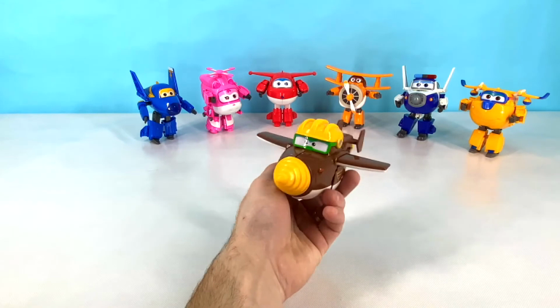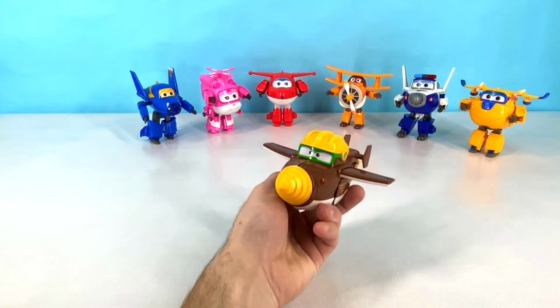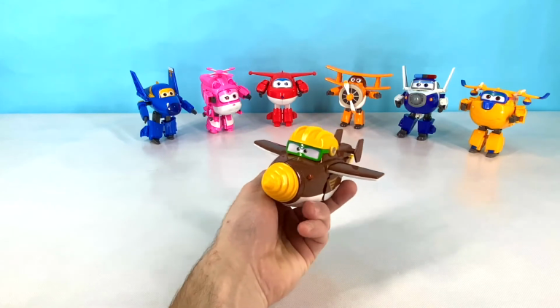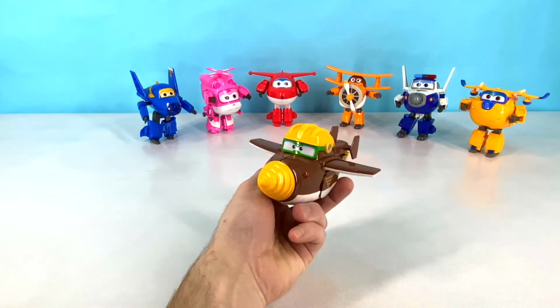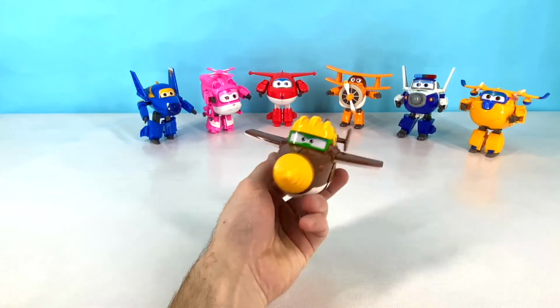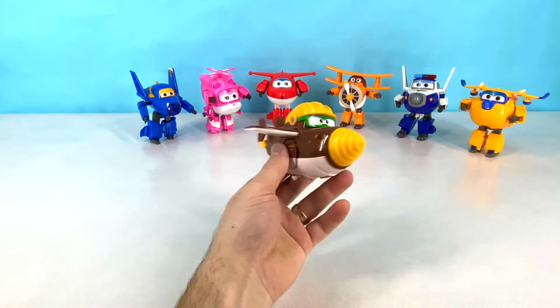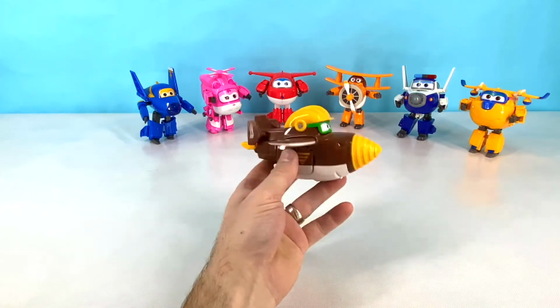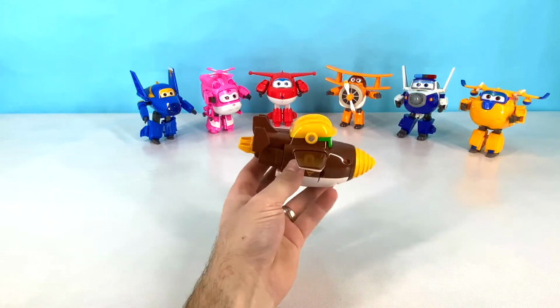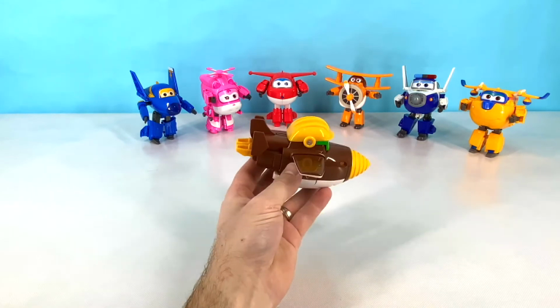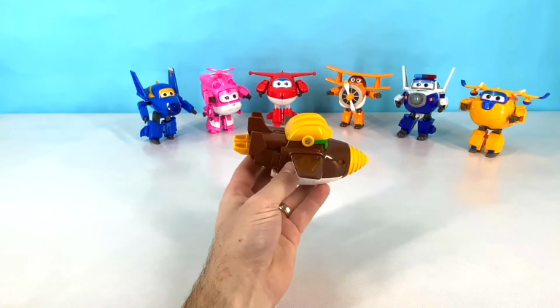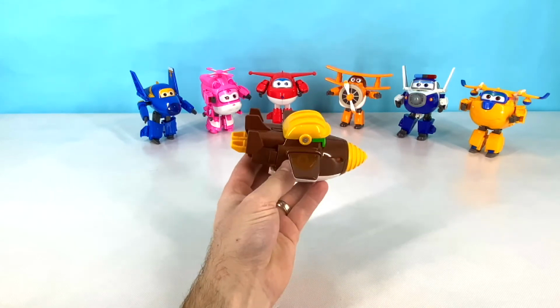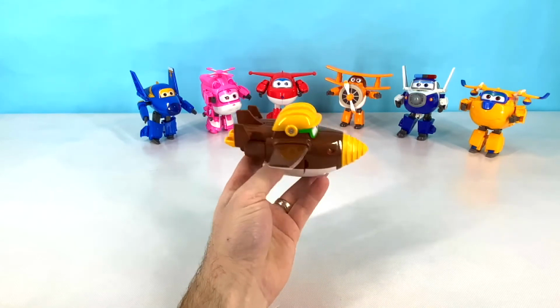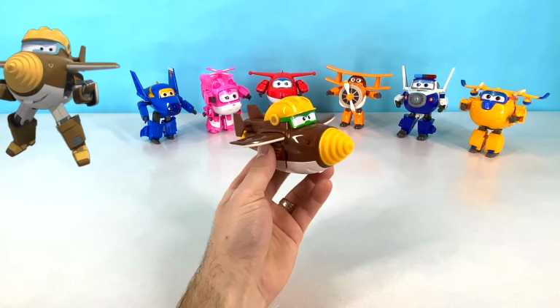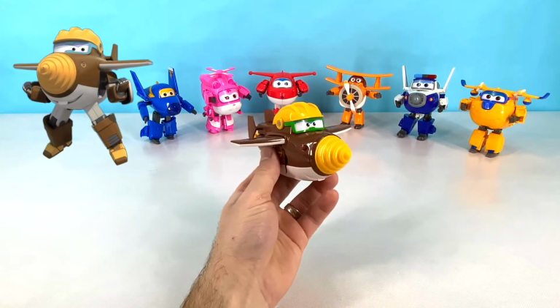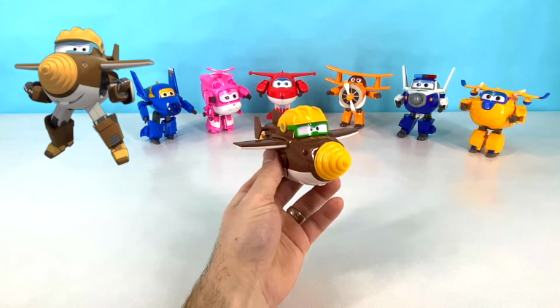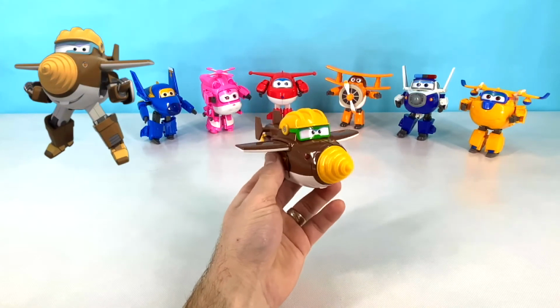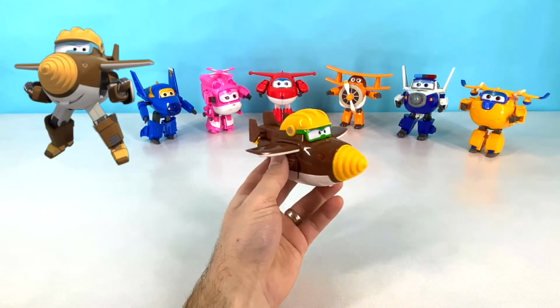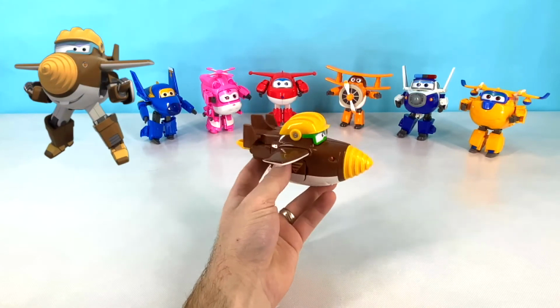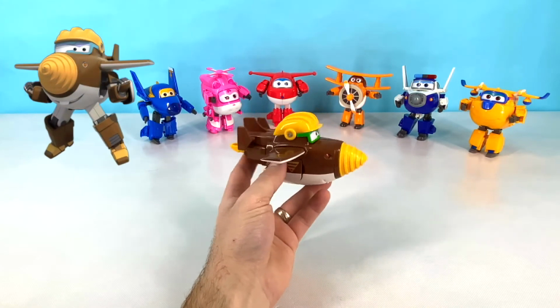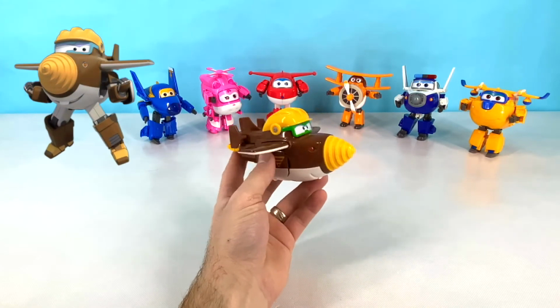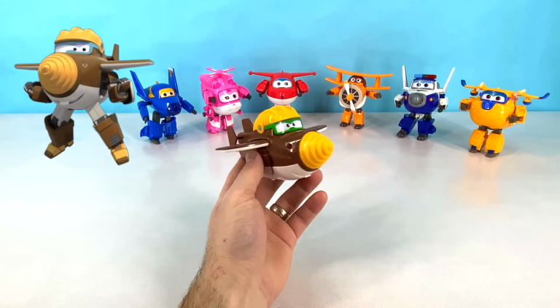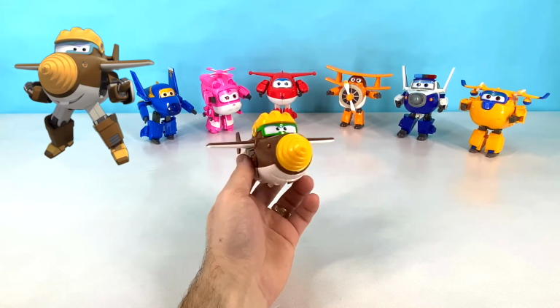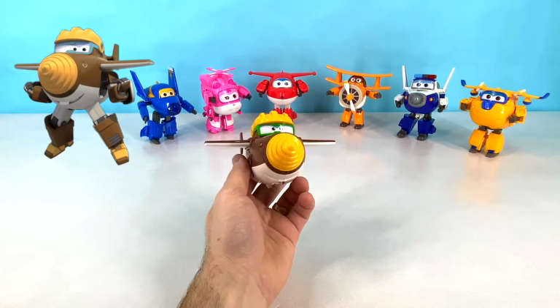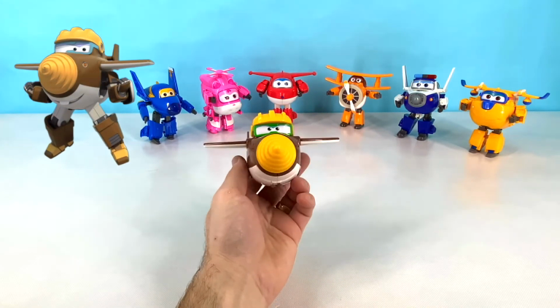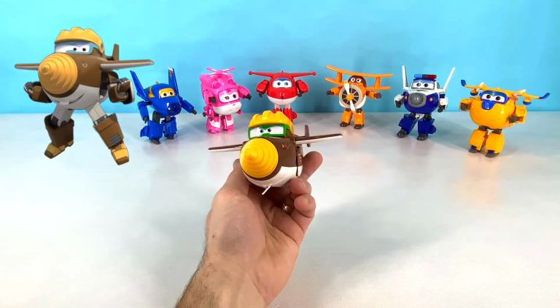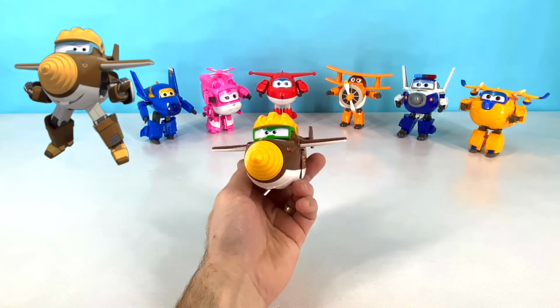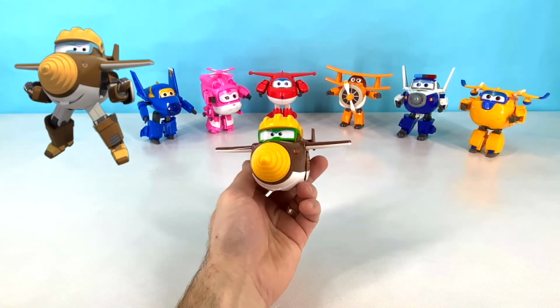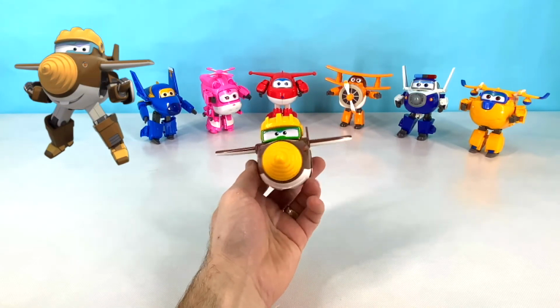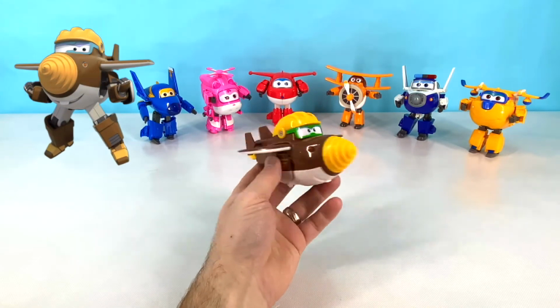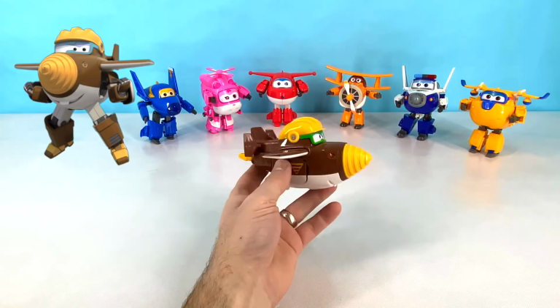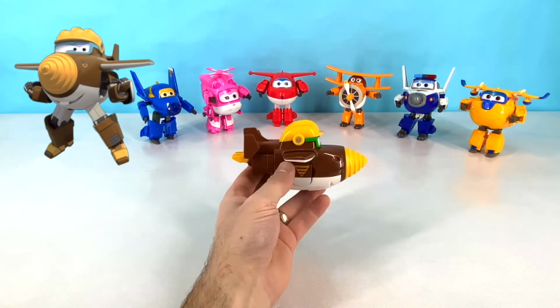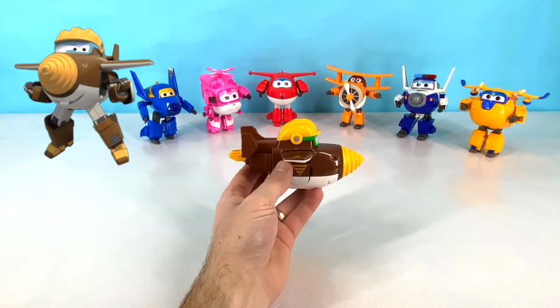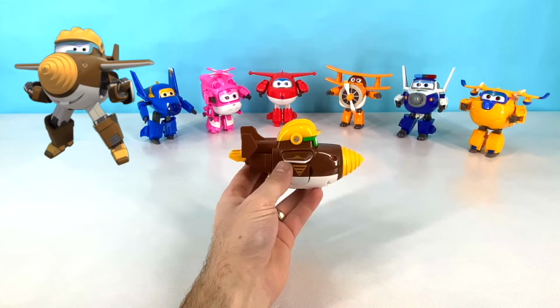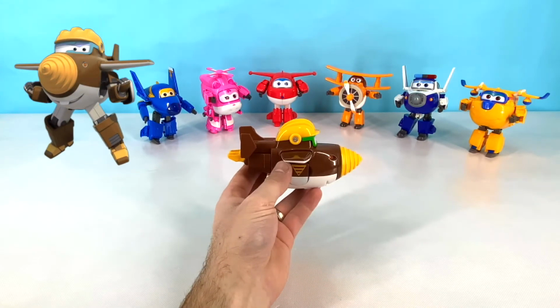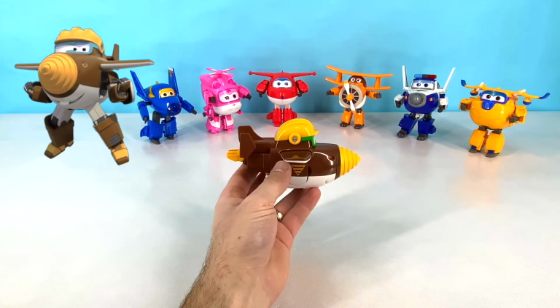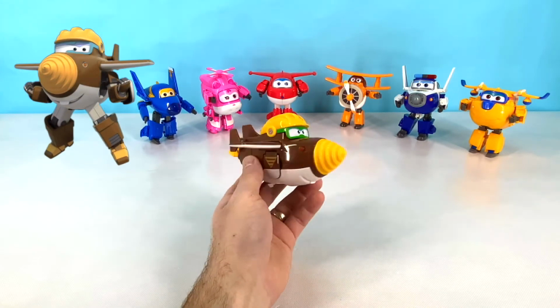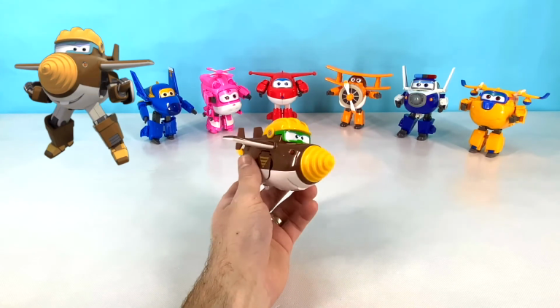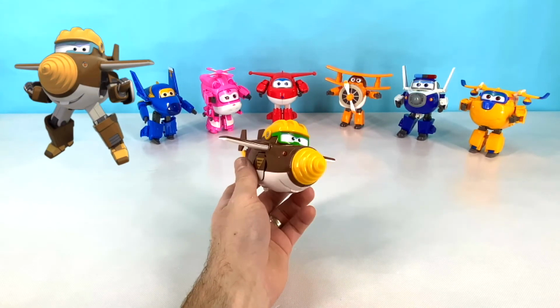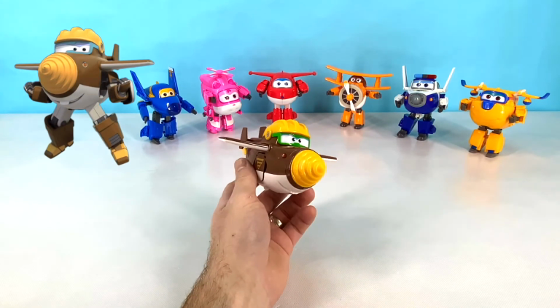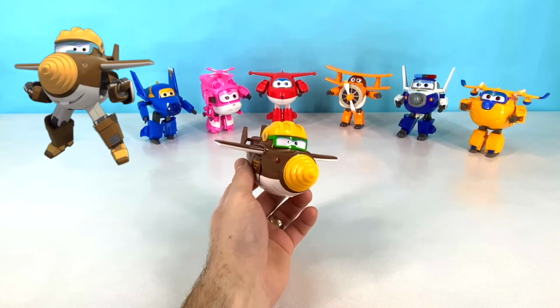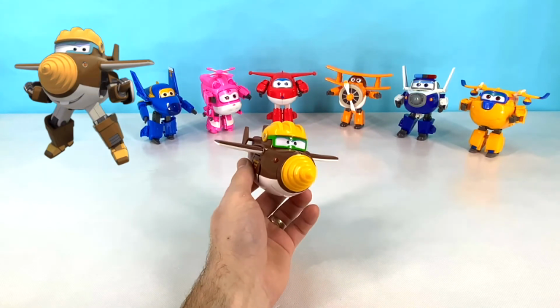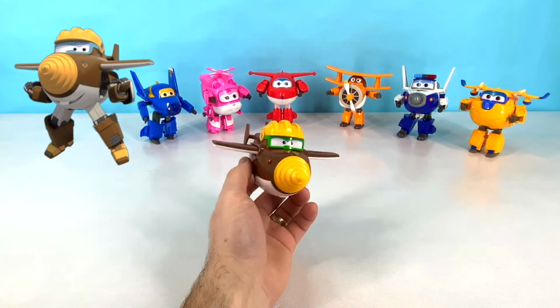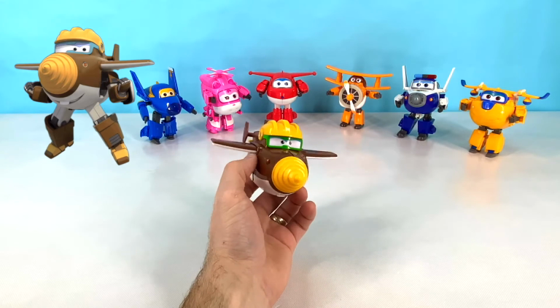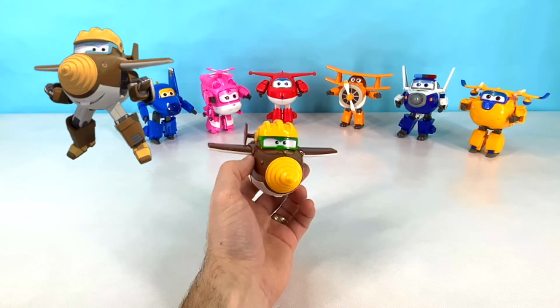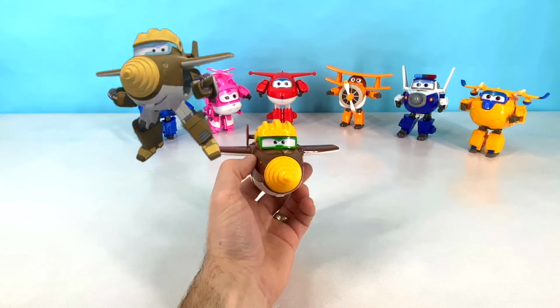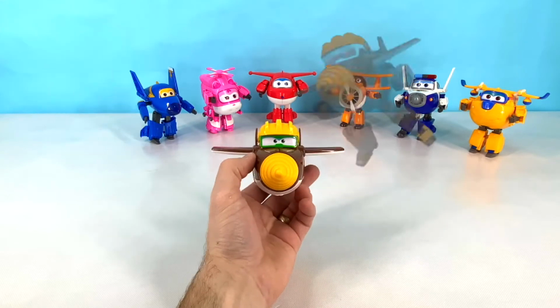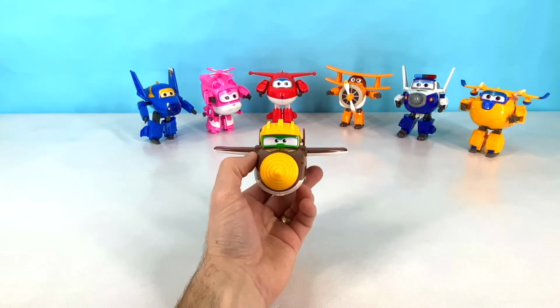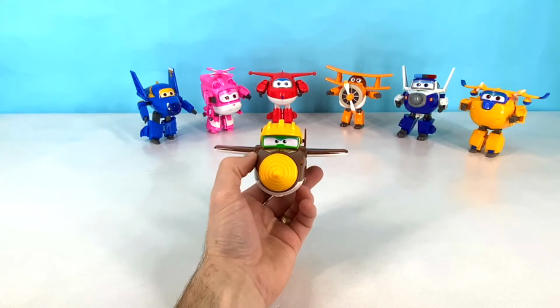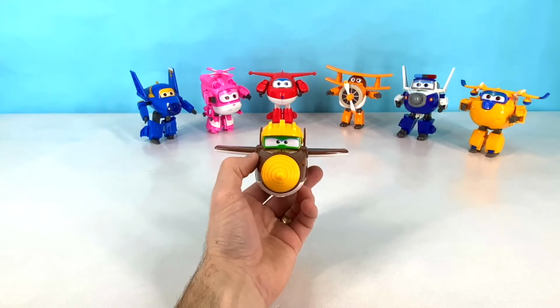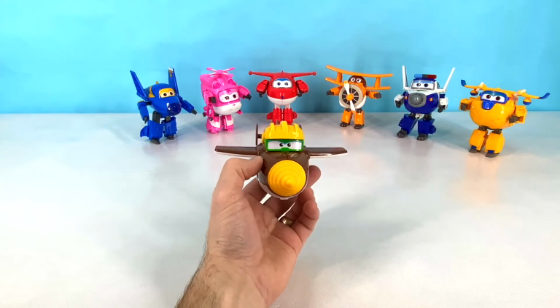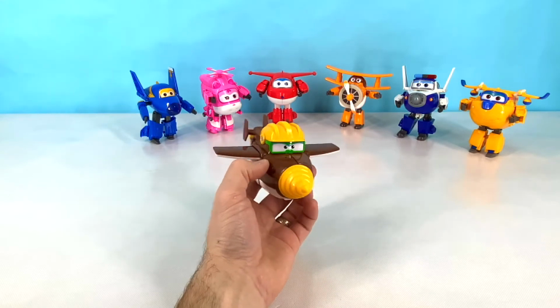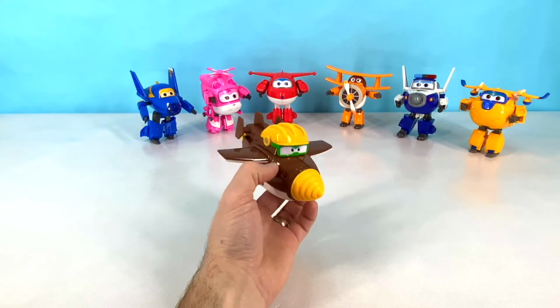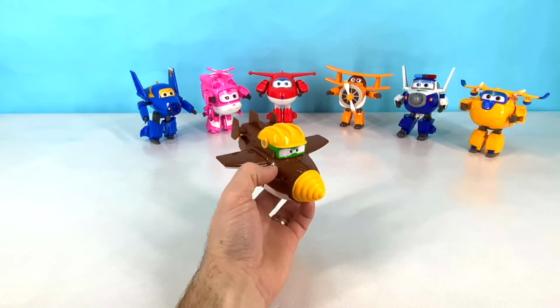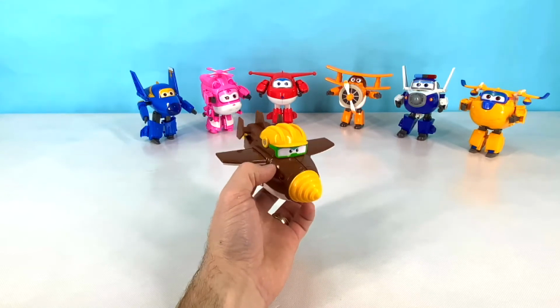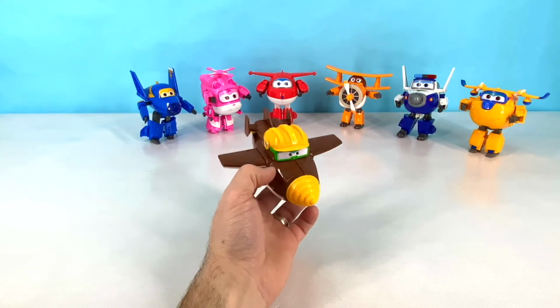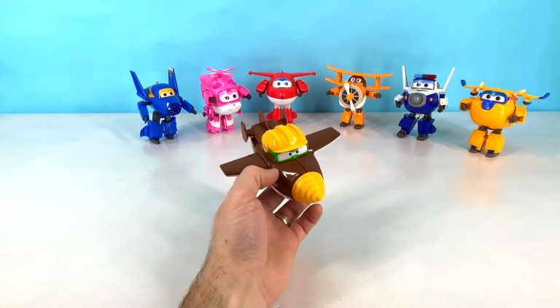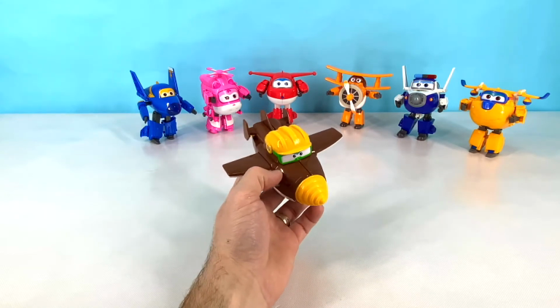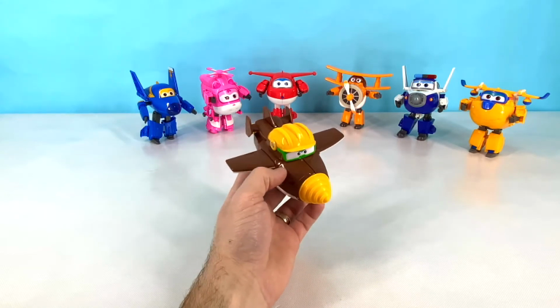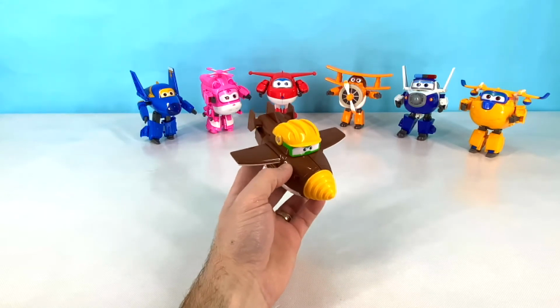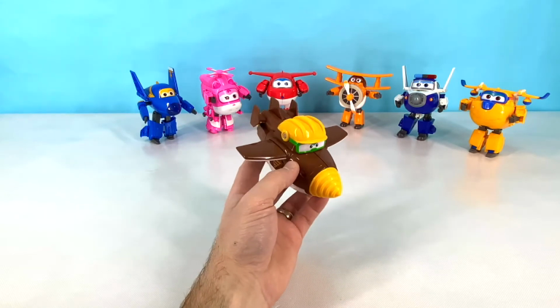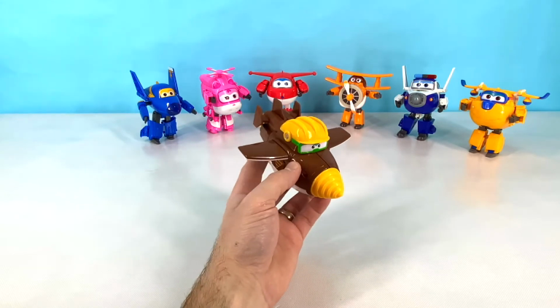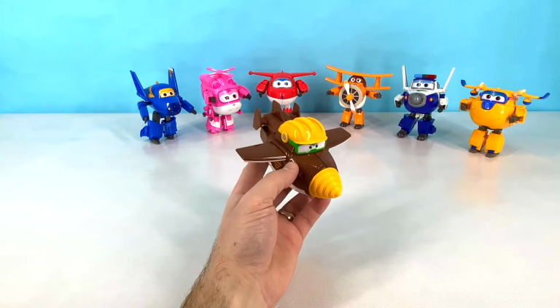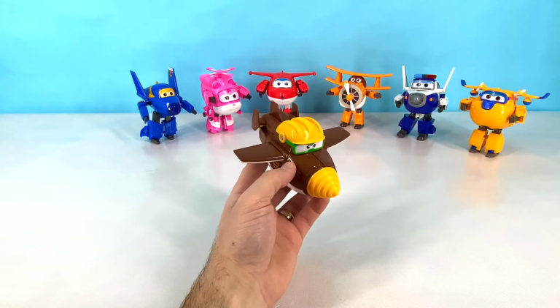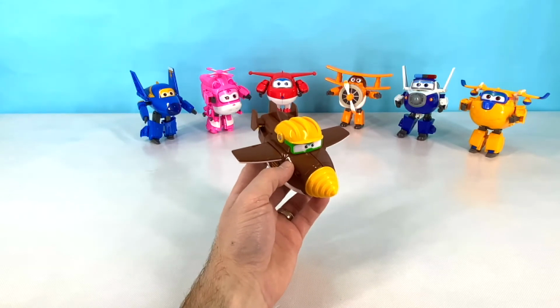Our next plane is Todd. Todd is a brown construction plane that has a drill on his nose and a yellow hardhat on his head.